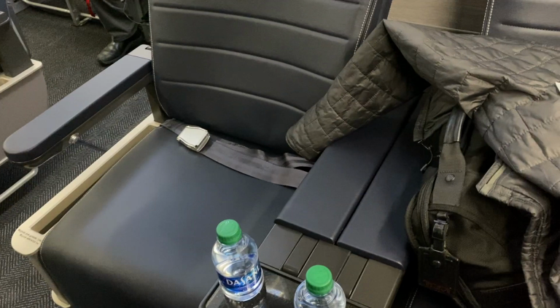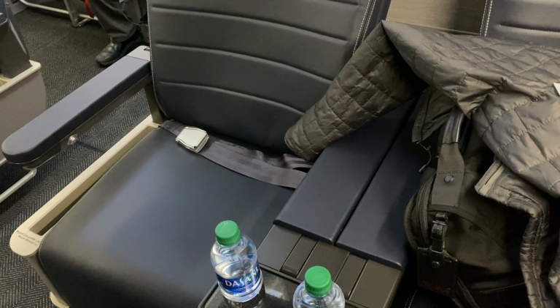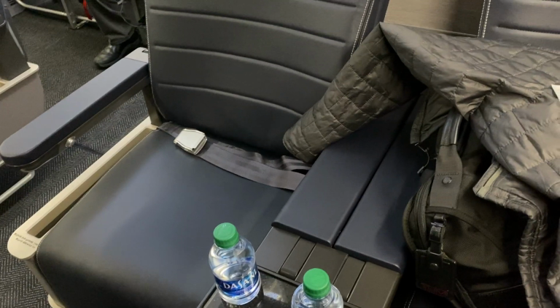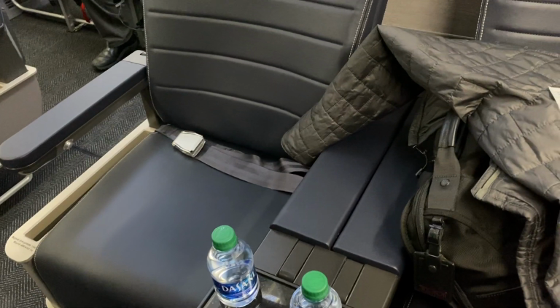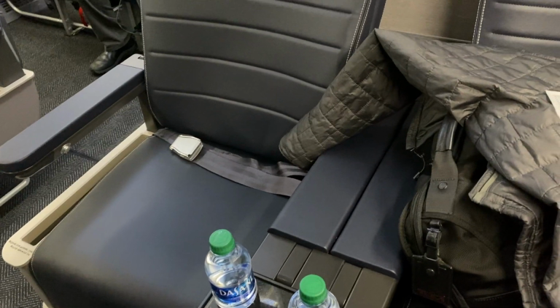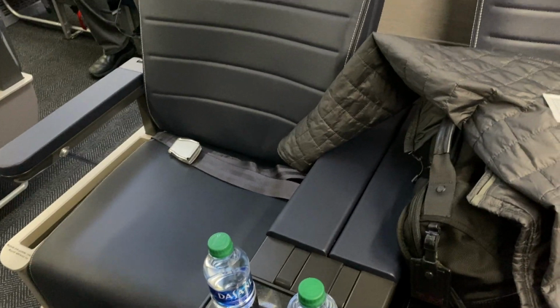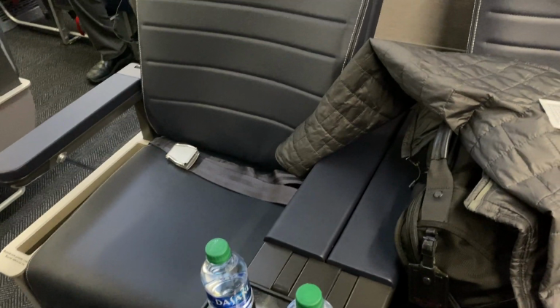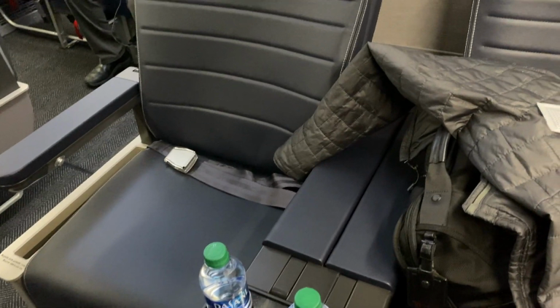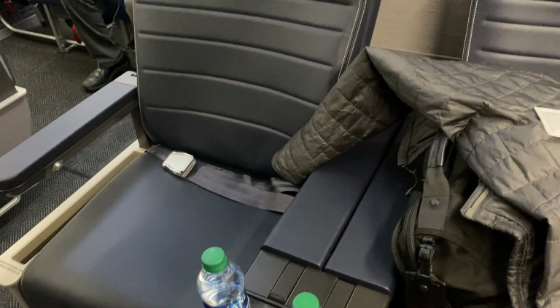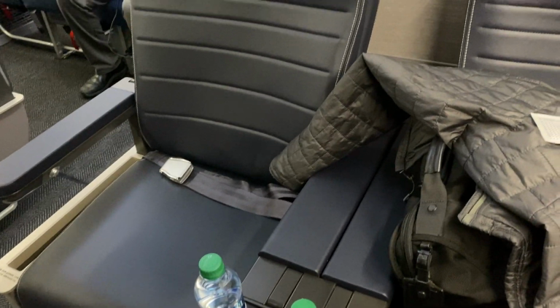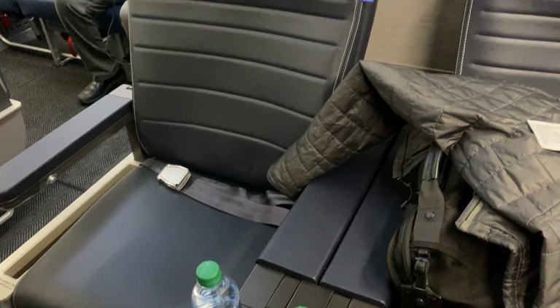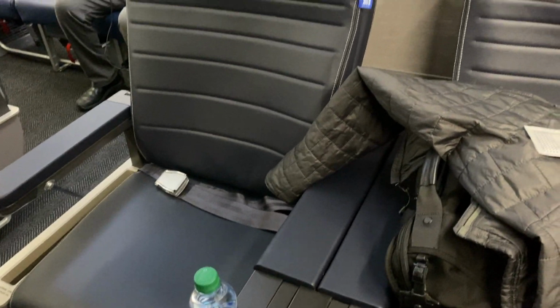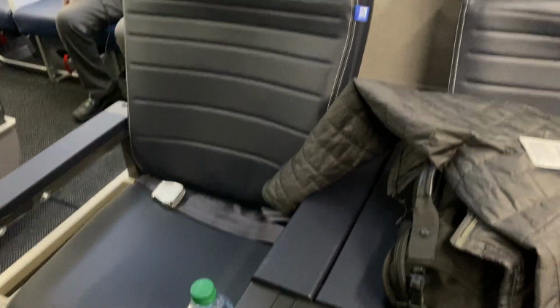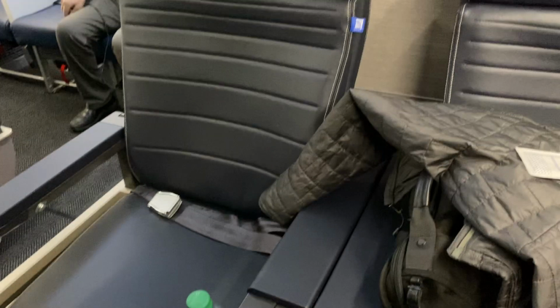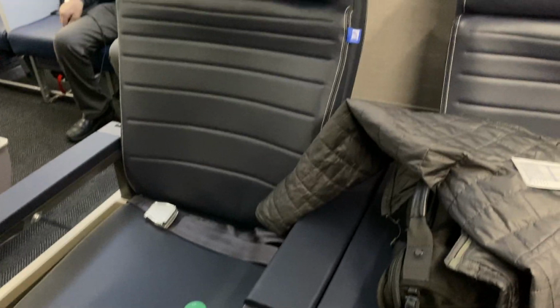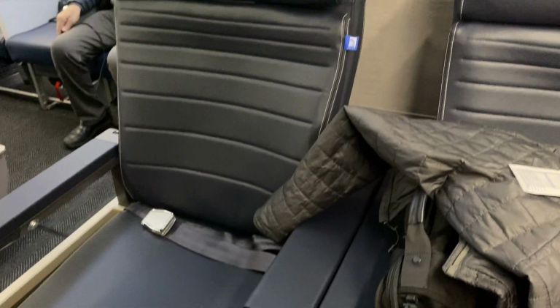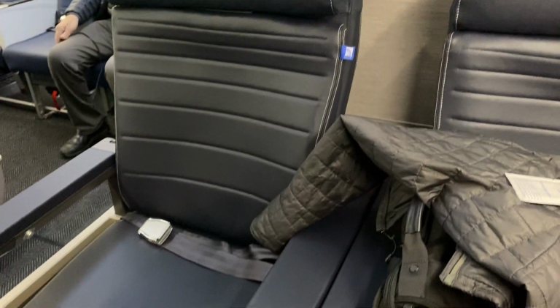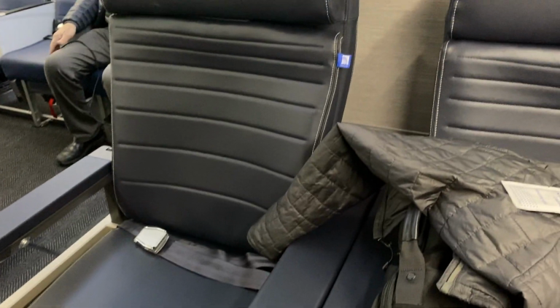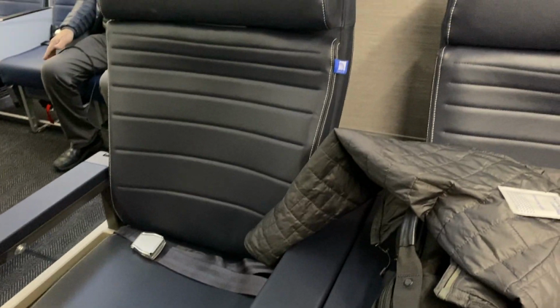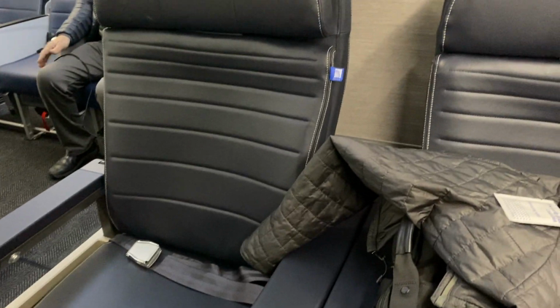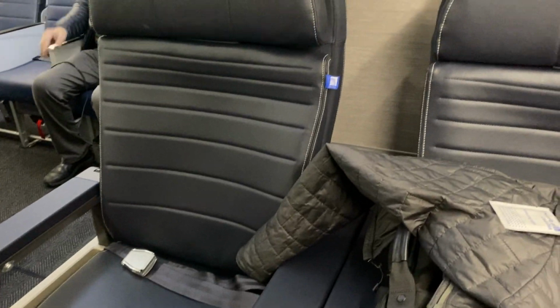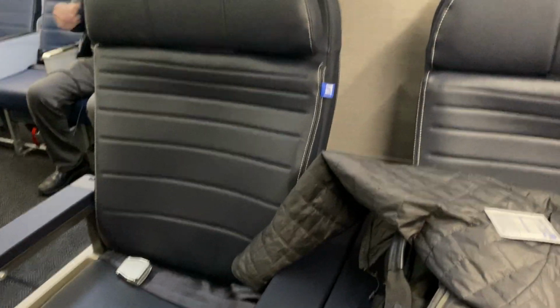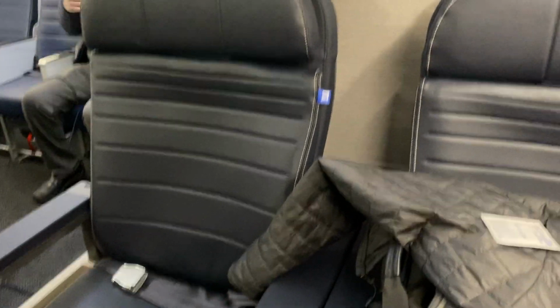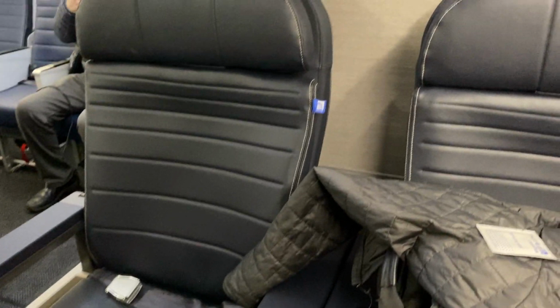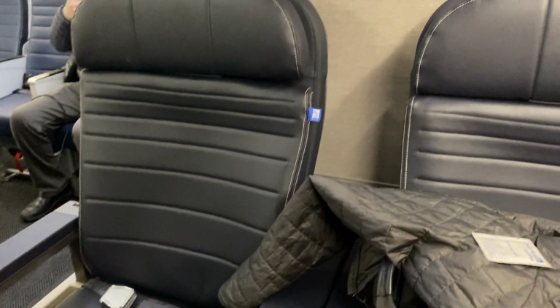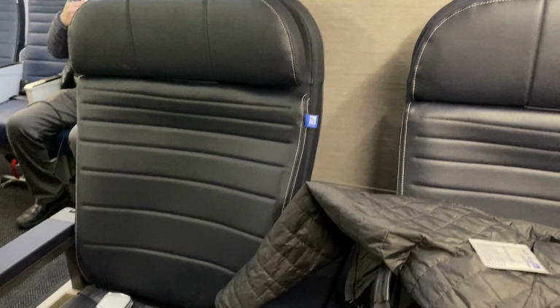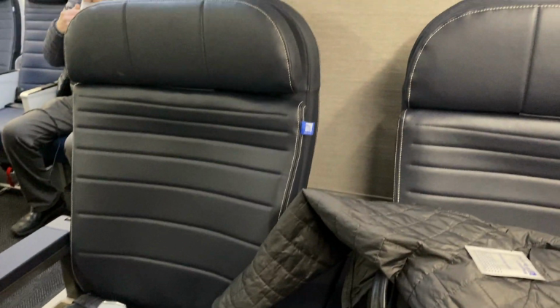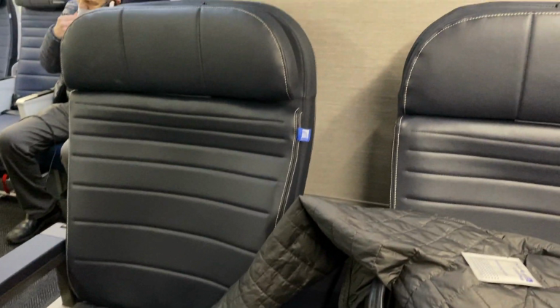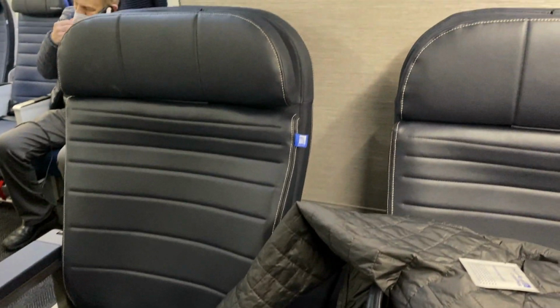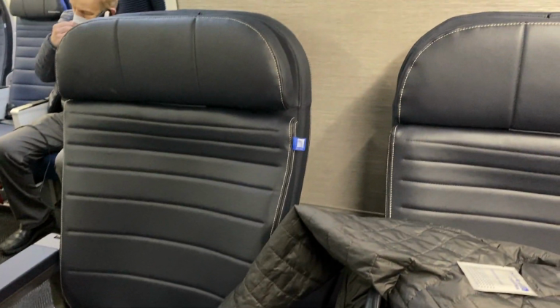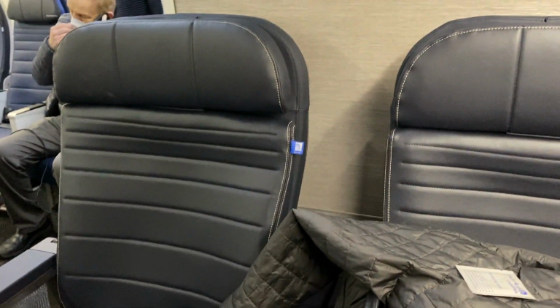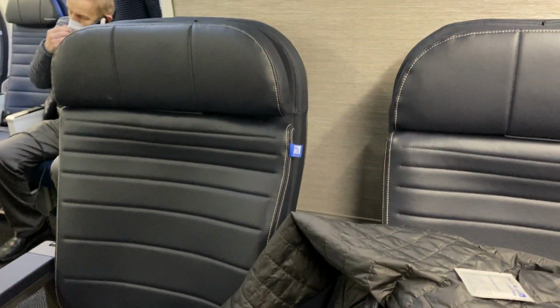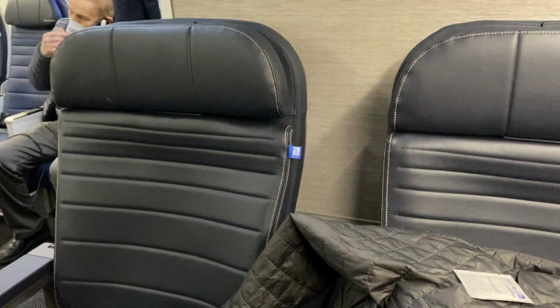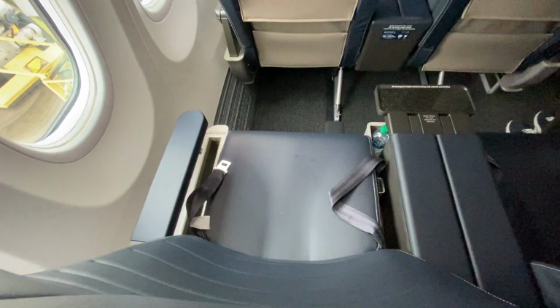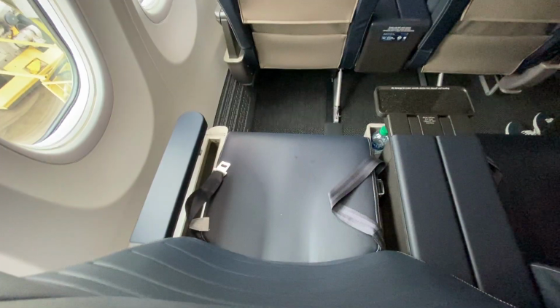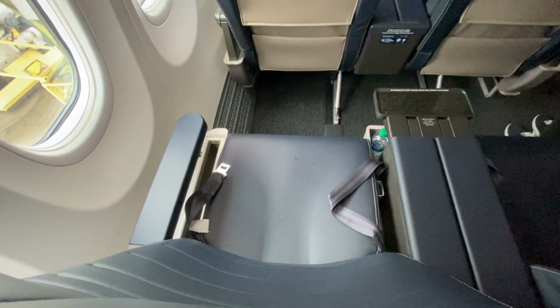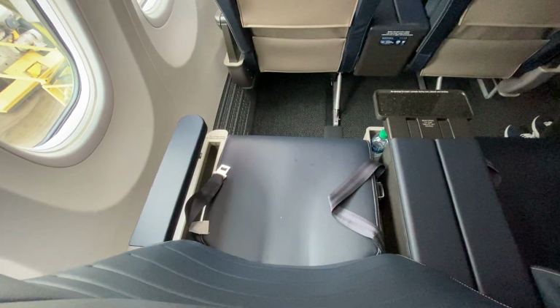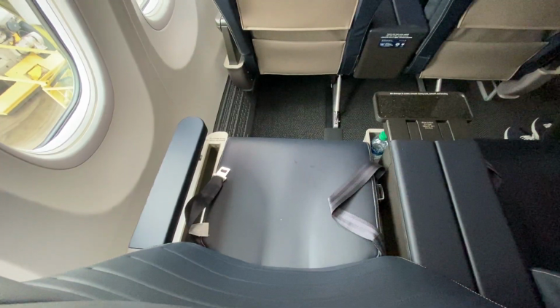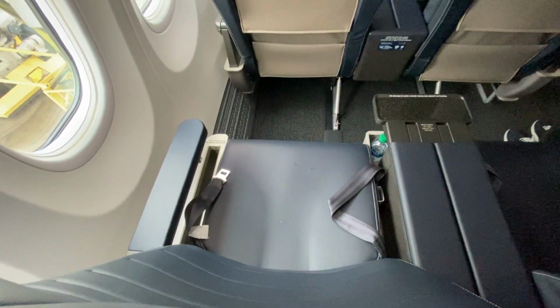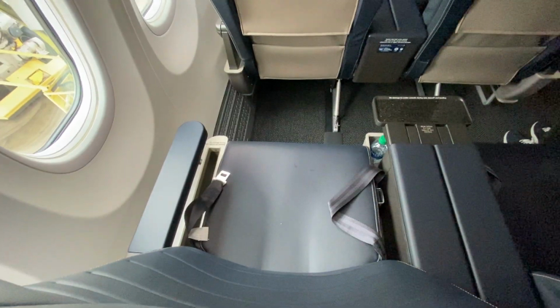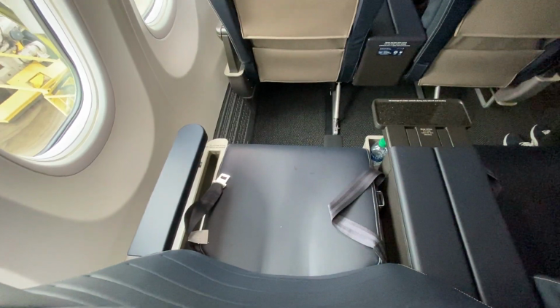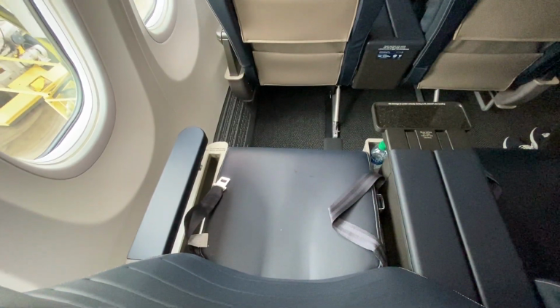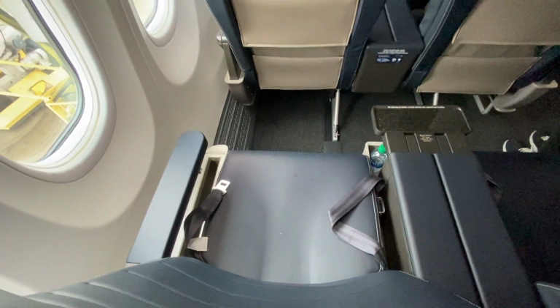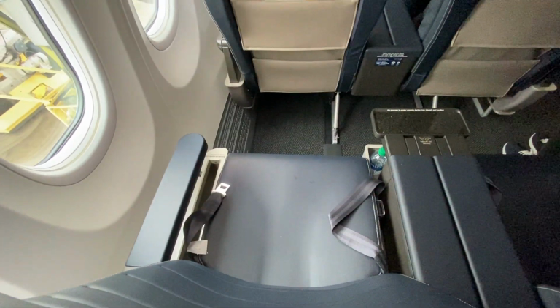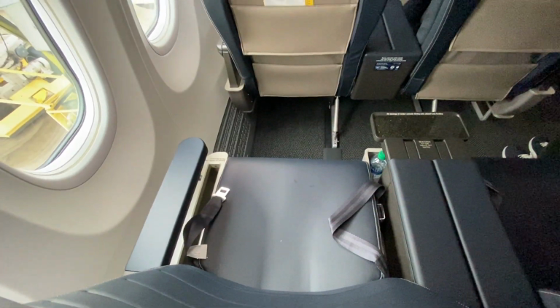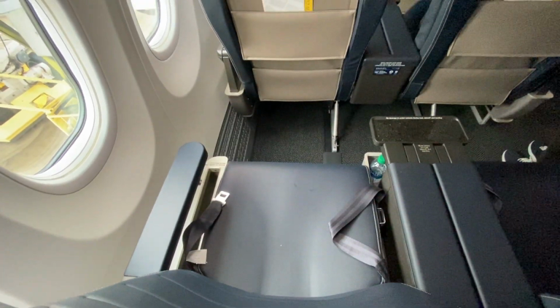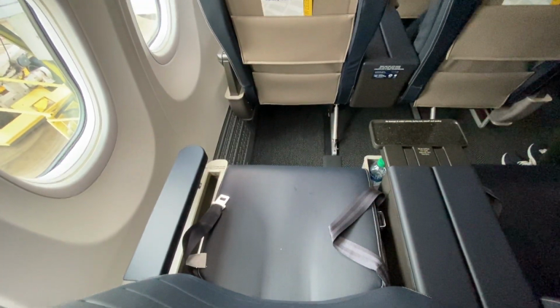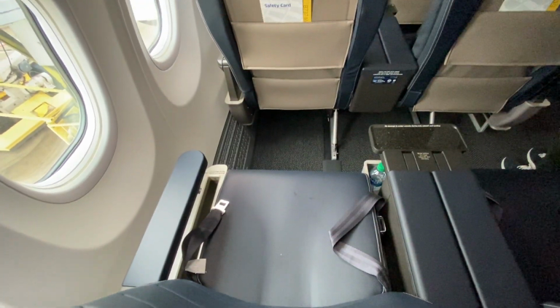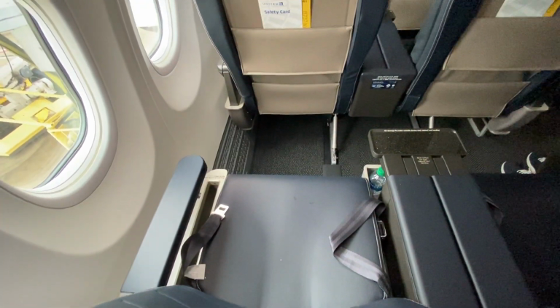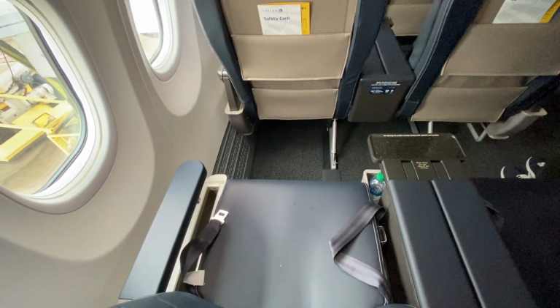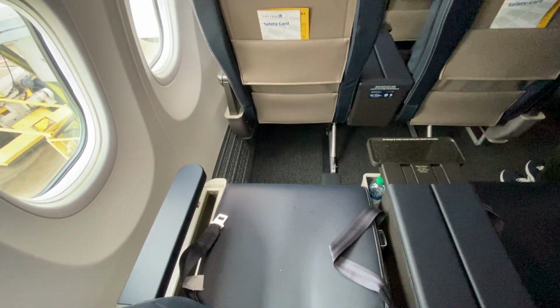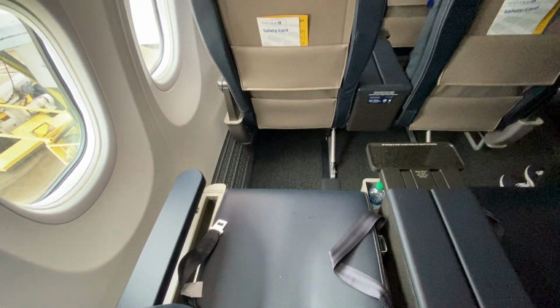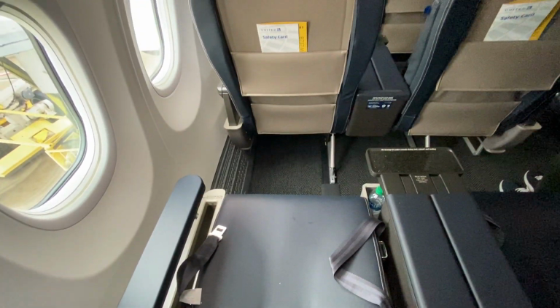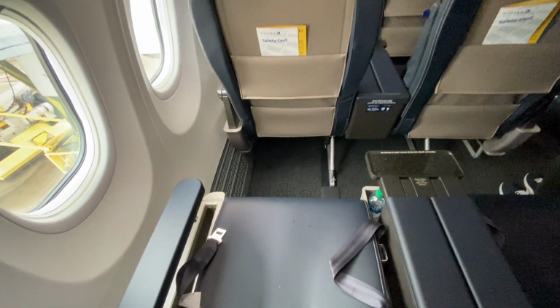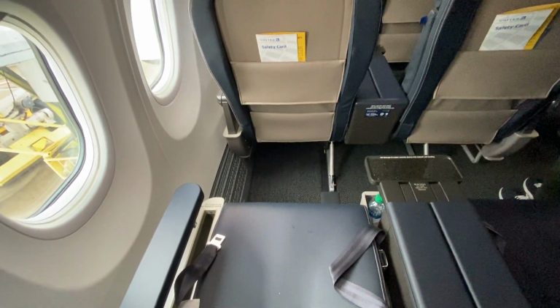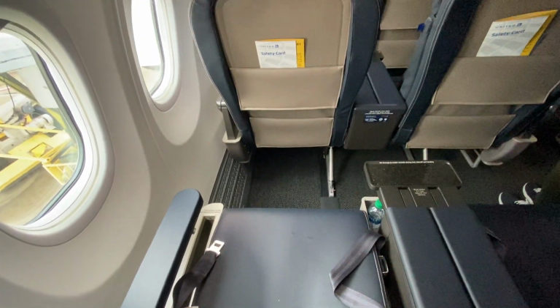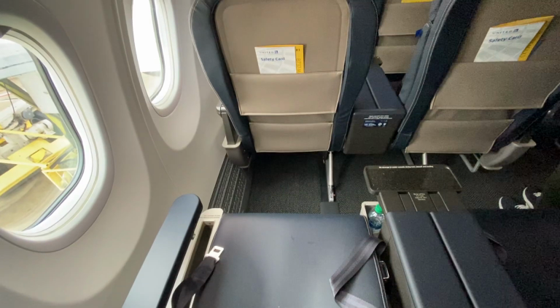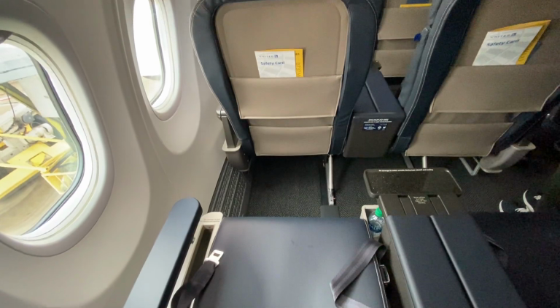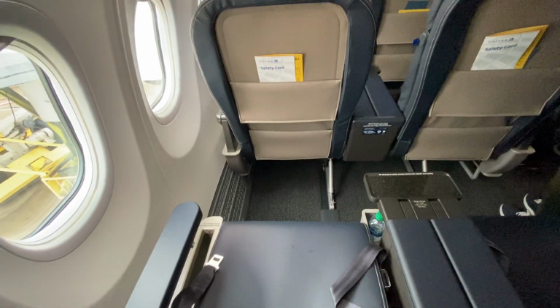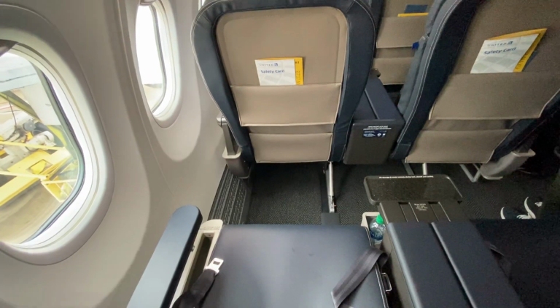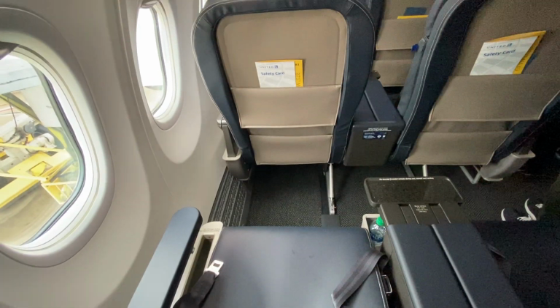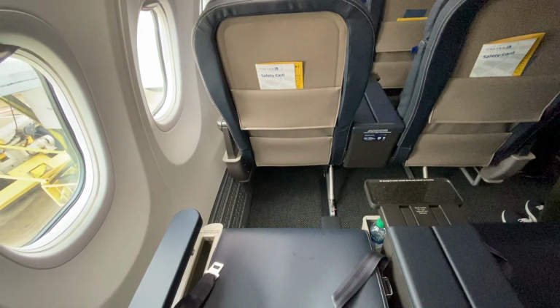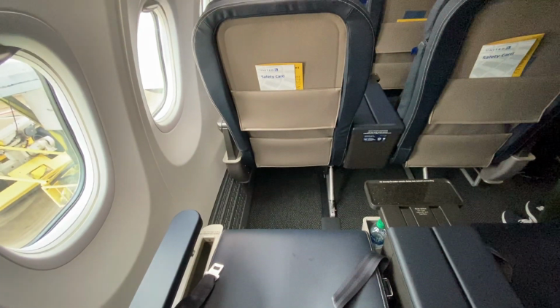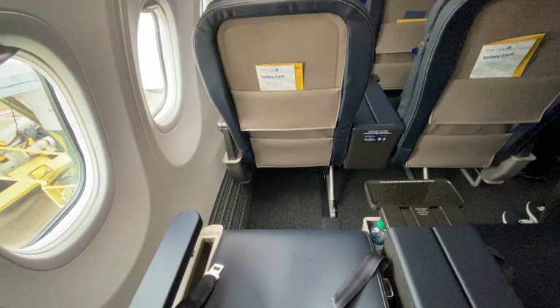Unlike their older MAXs, United has outfitted this 737 MAX with a proper bulkhead, which really gives the cabin a nice sense of privacy.